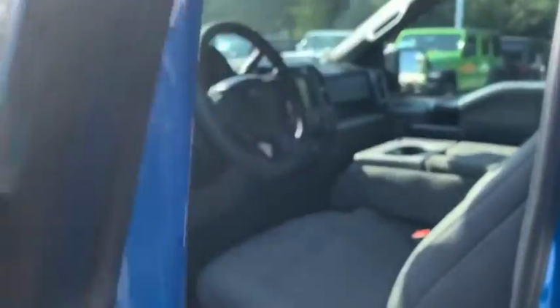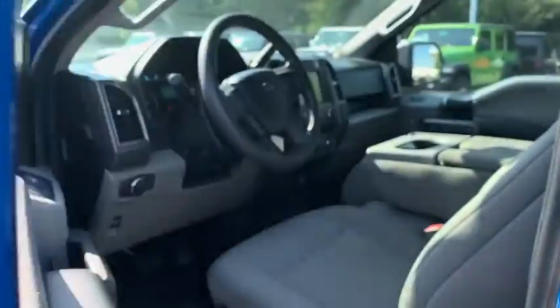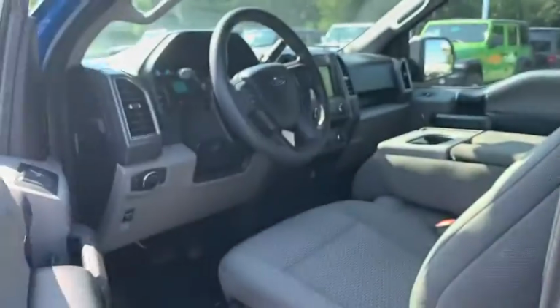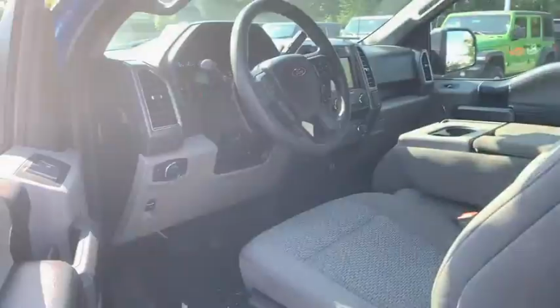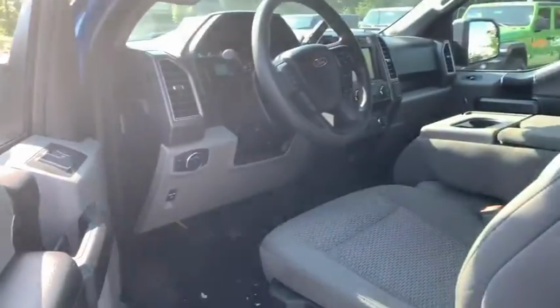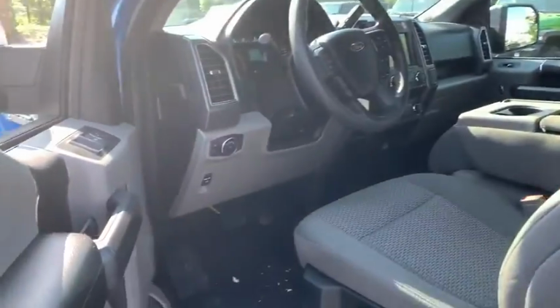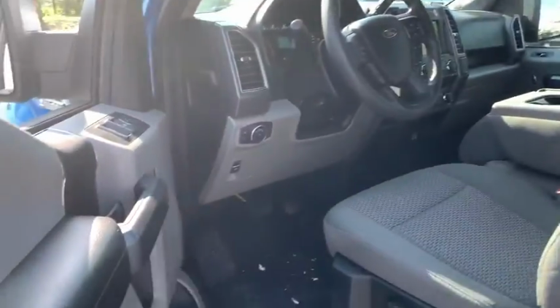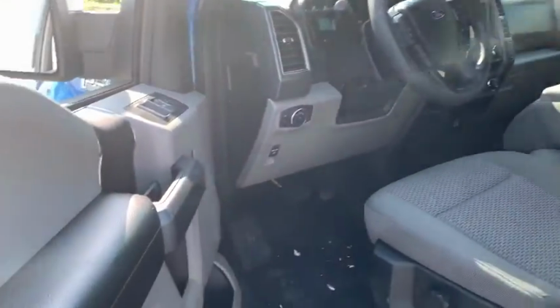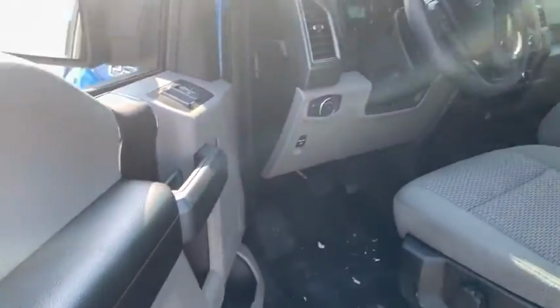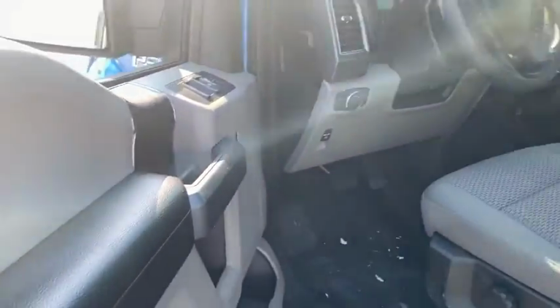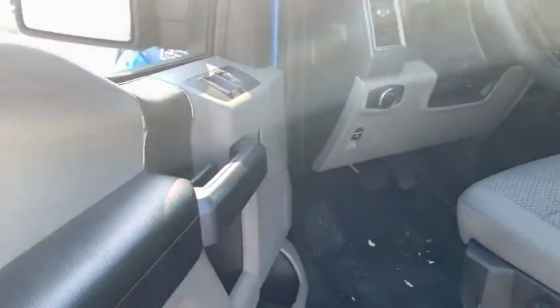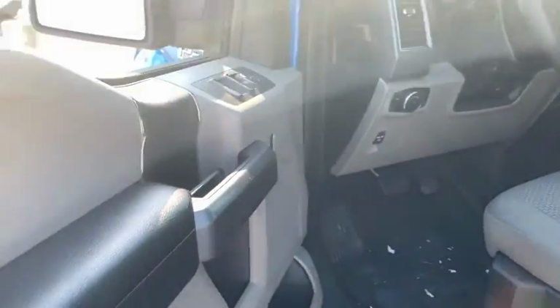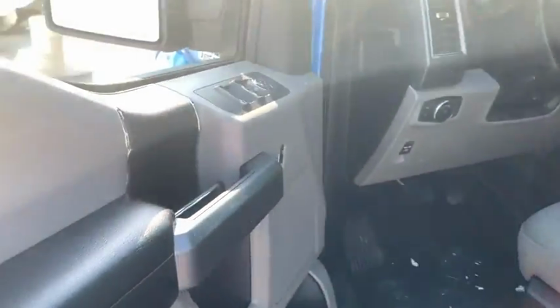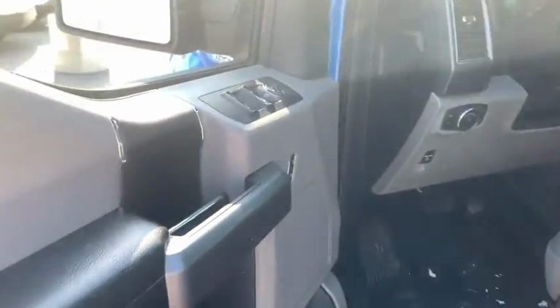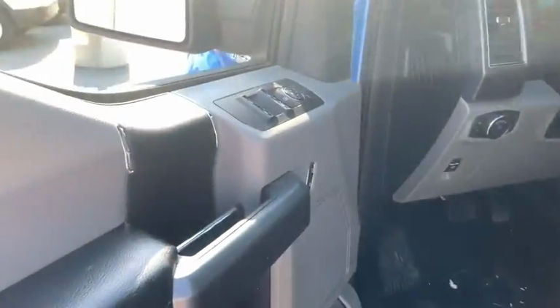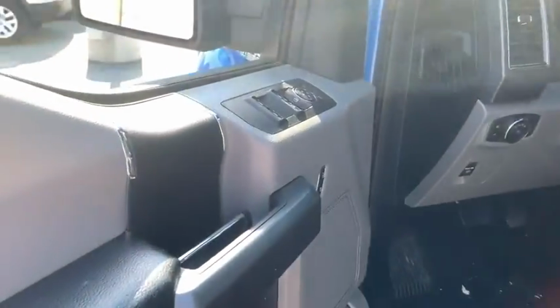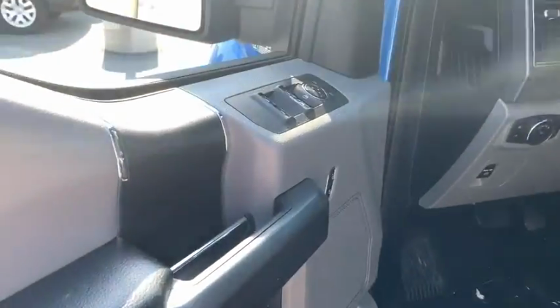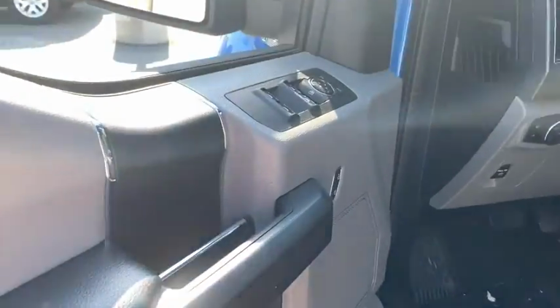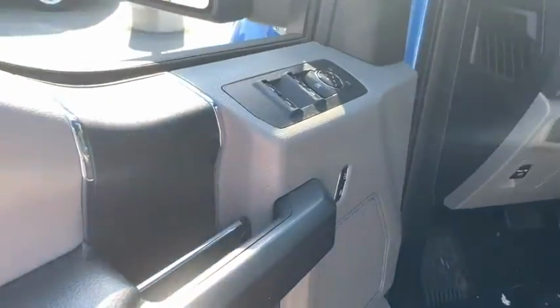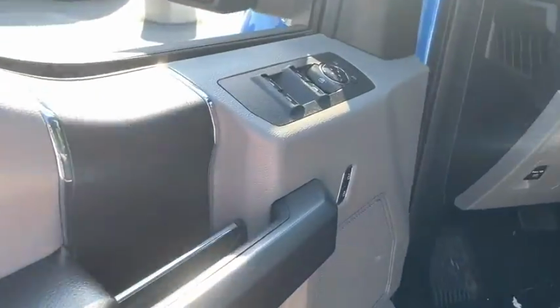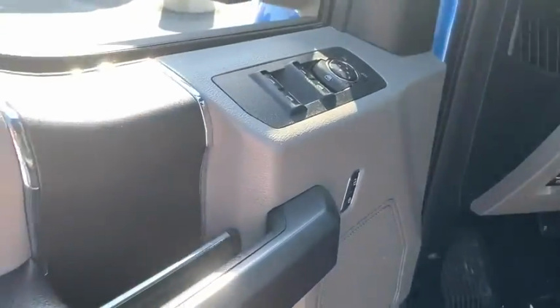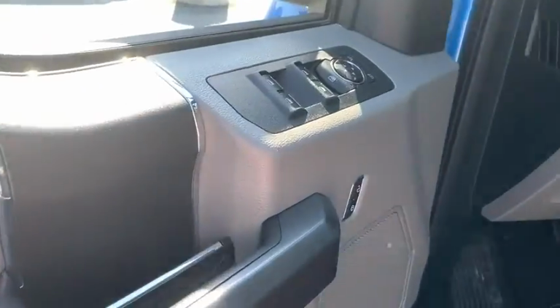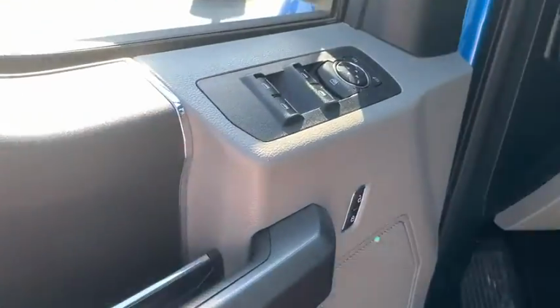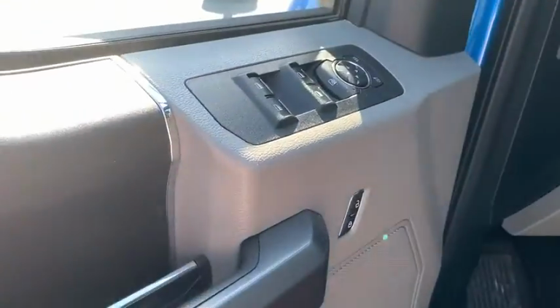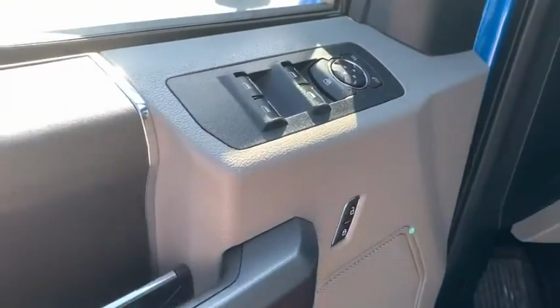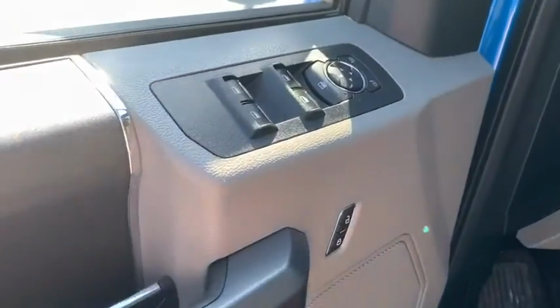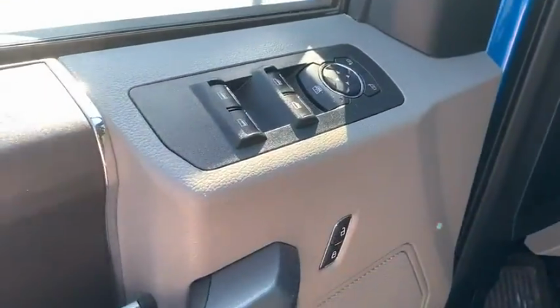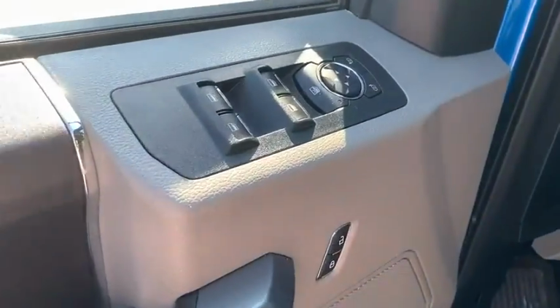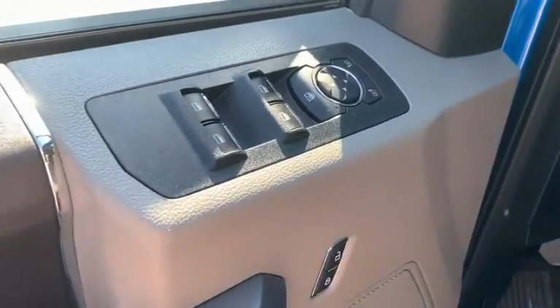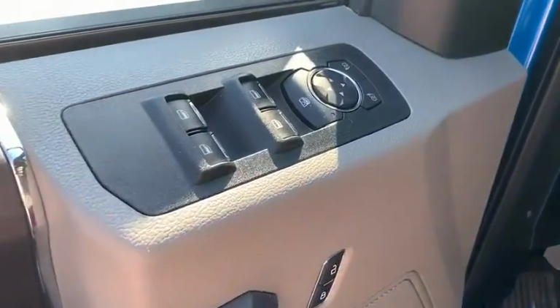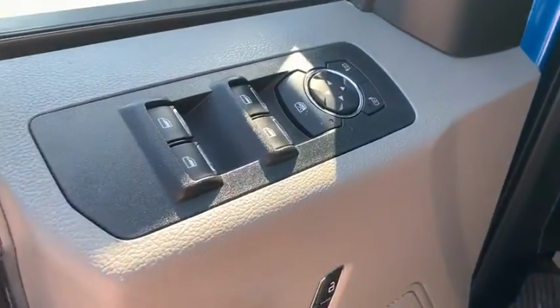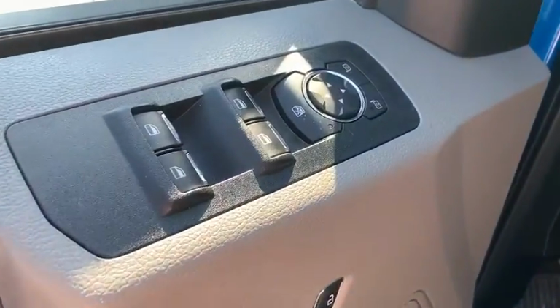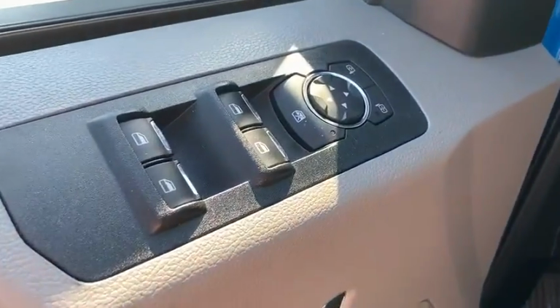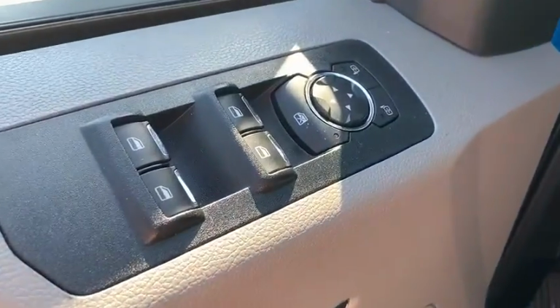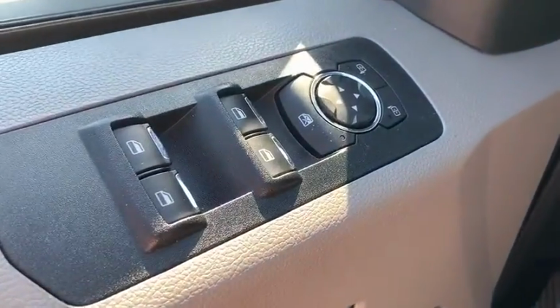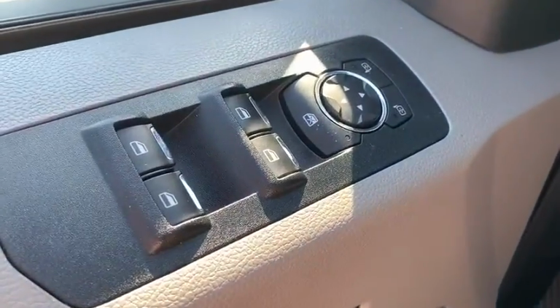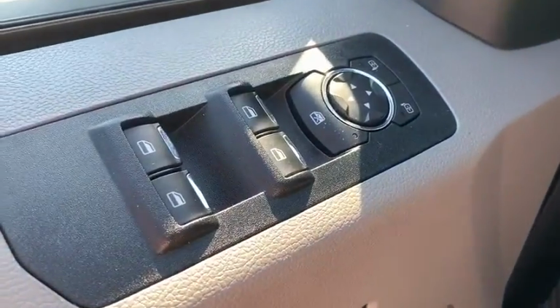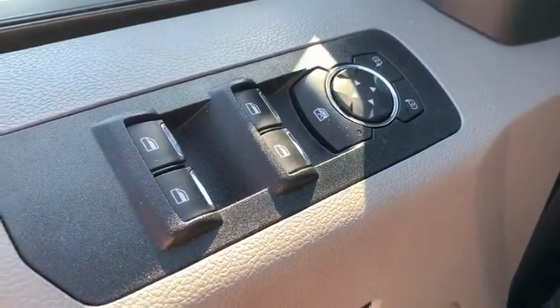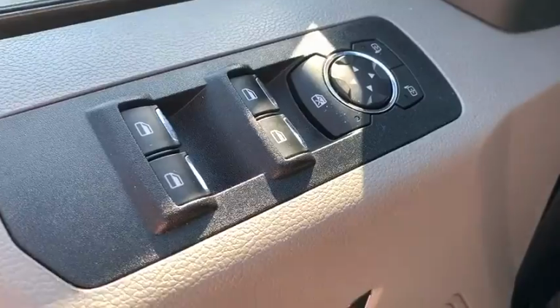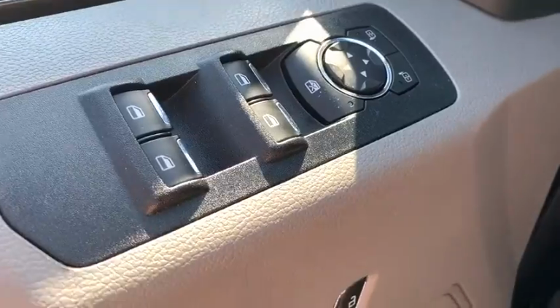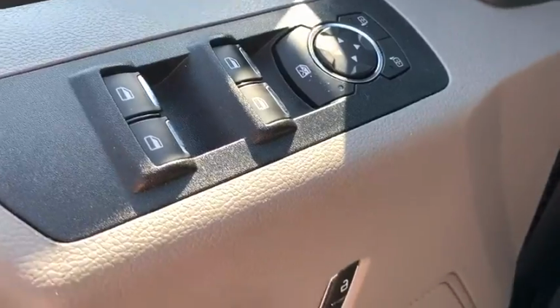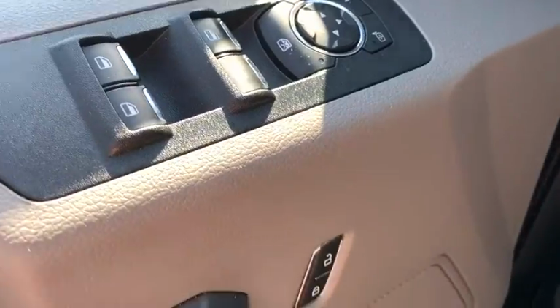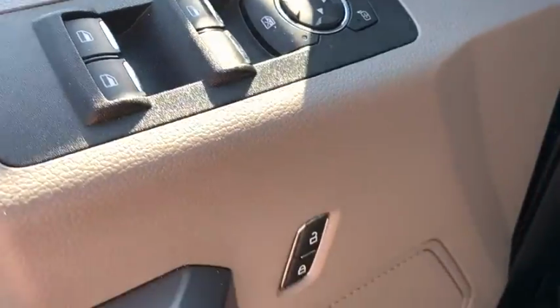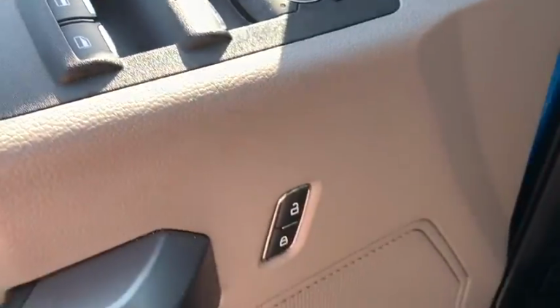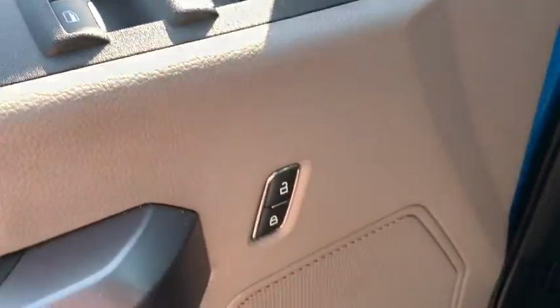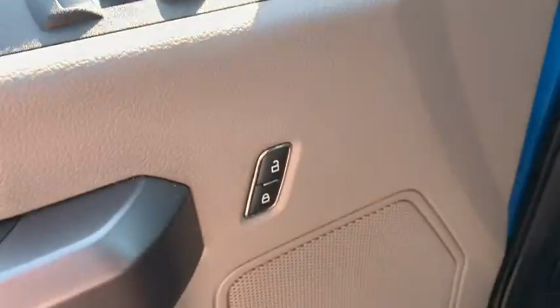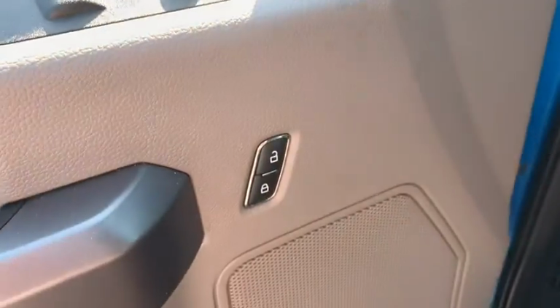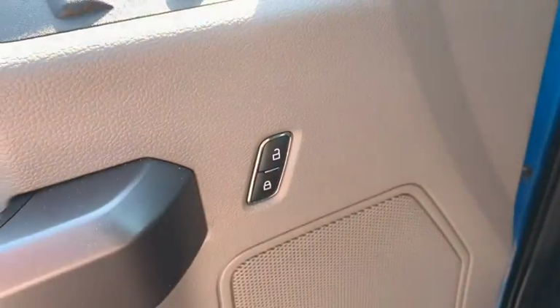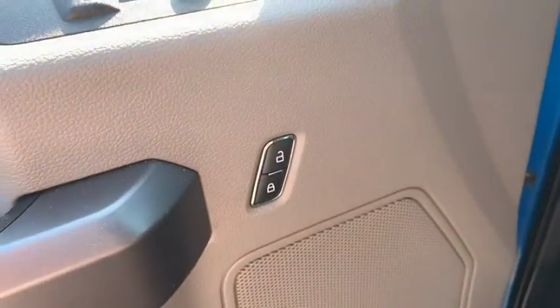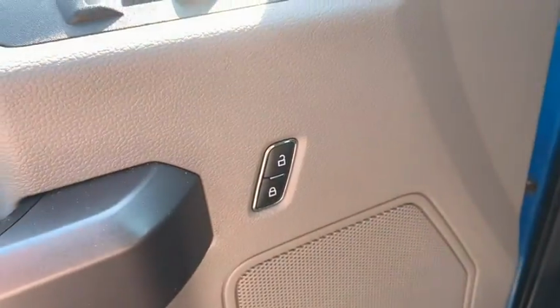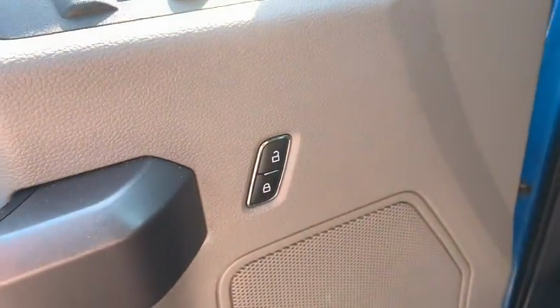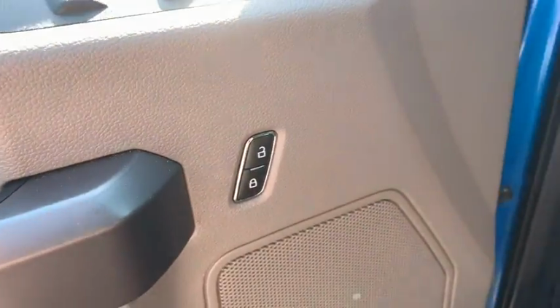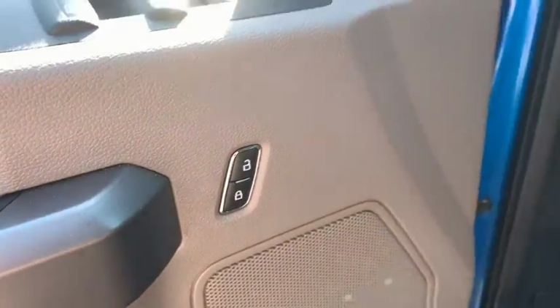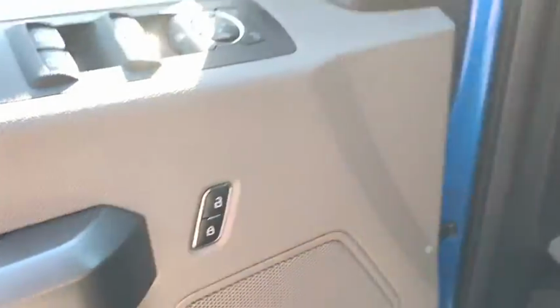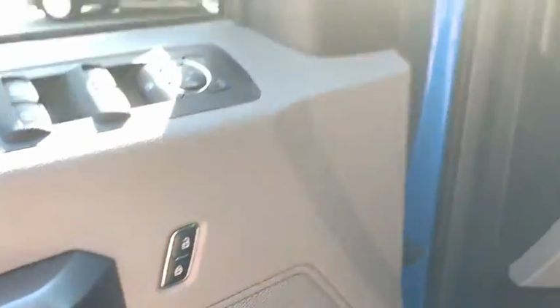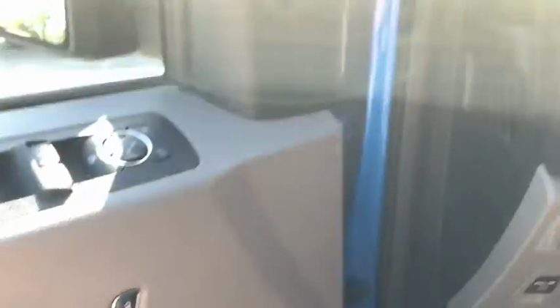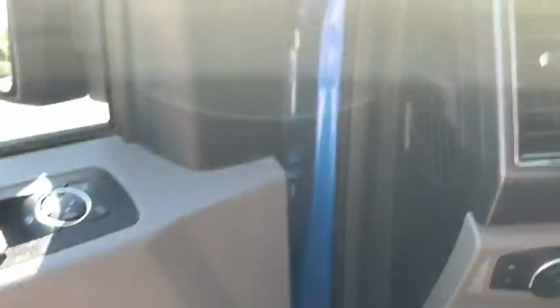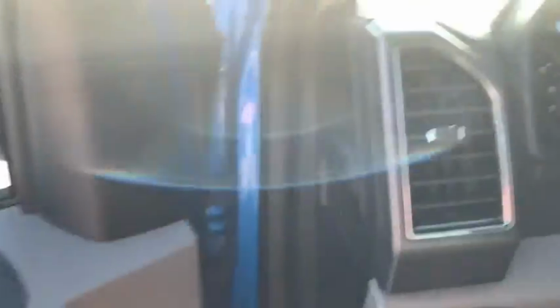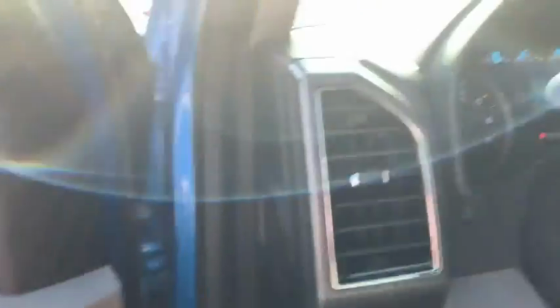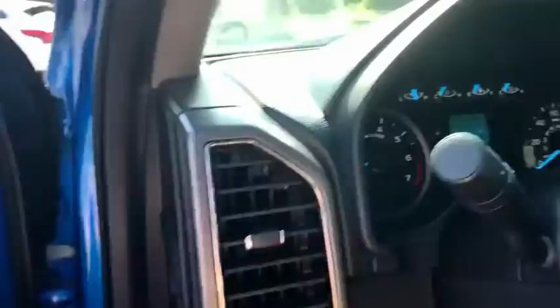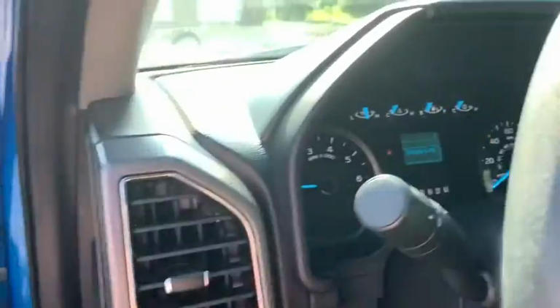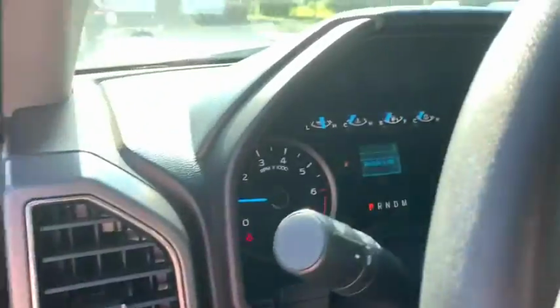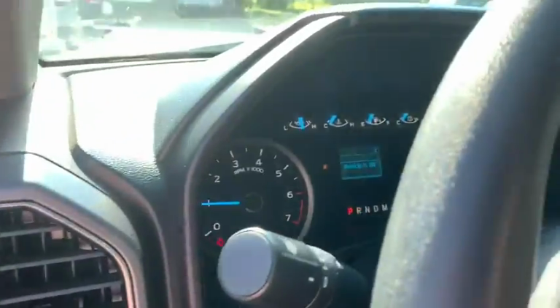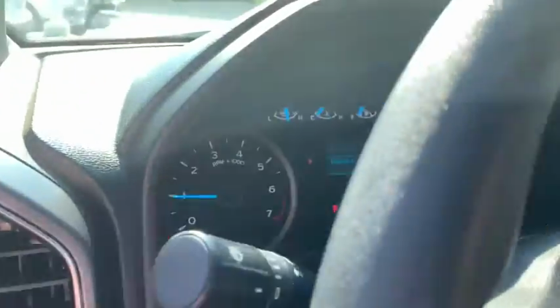Tilt steering wheel, passenger vanity mirror, front wheel independent suspension, four-piece floor mat set, low tire pressure warning.